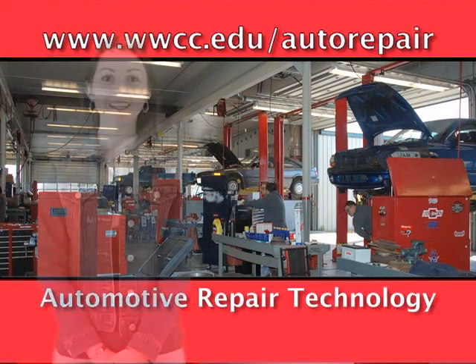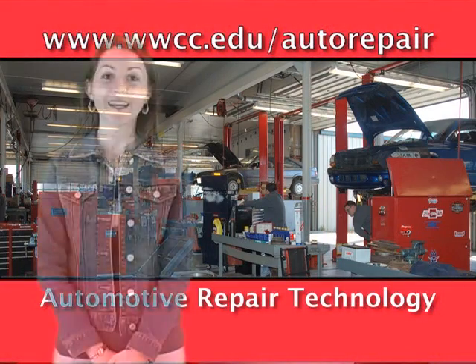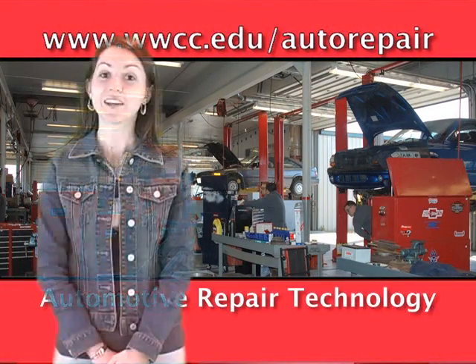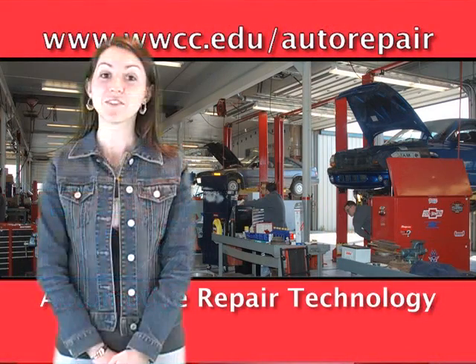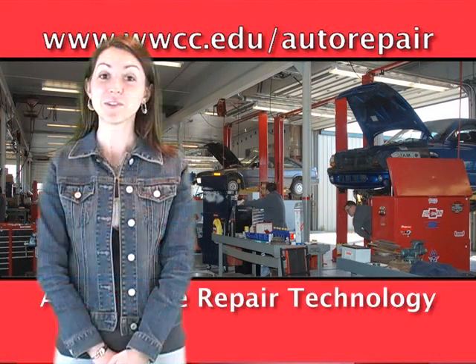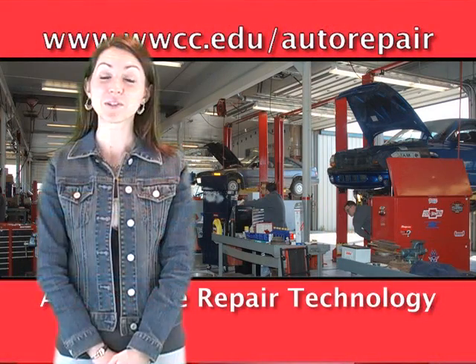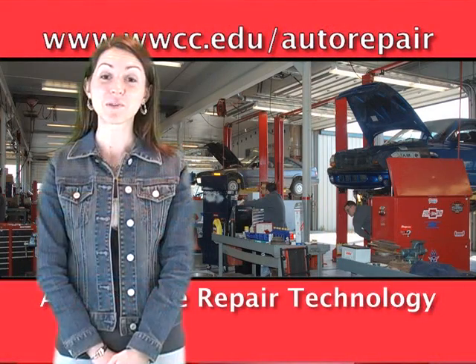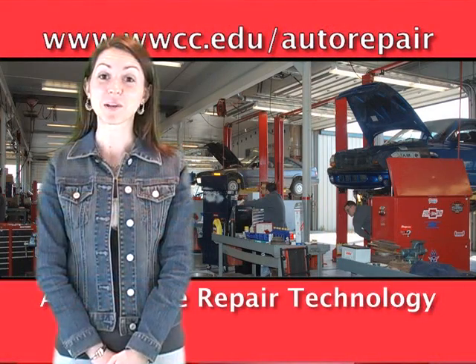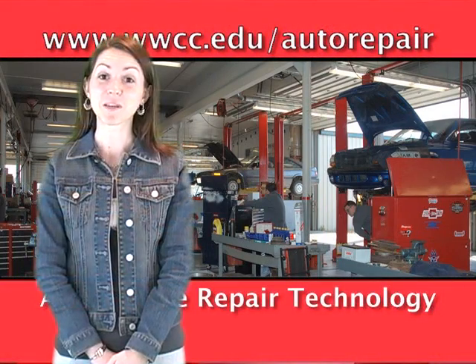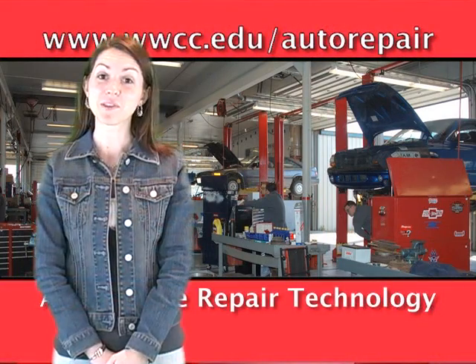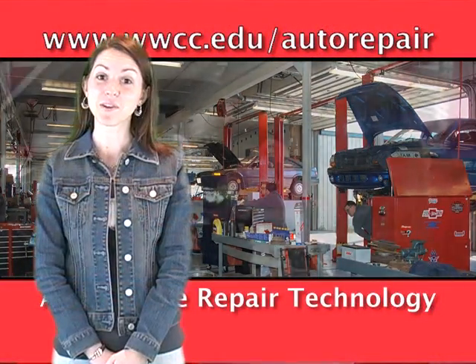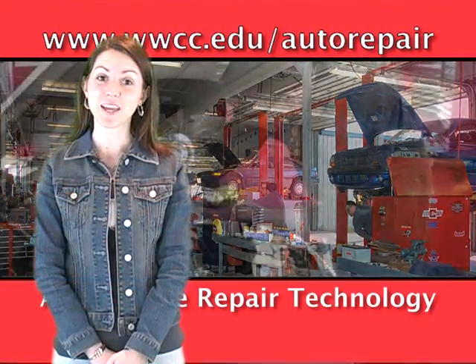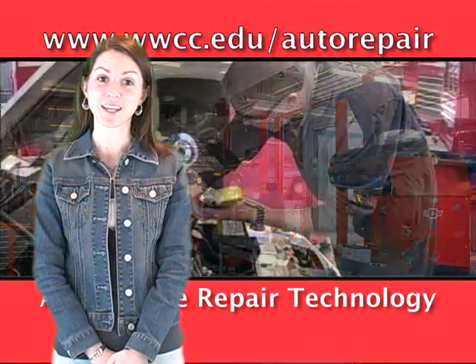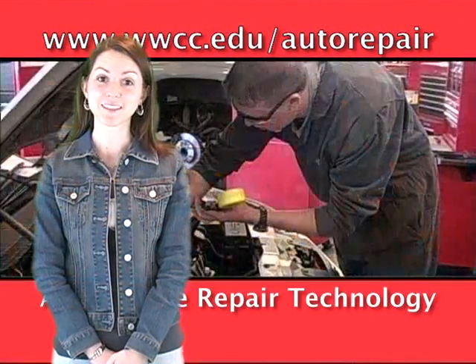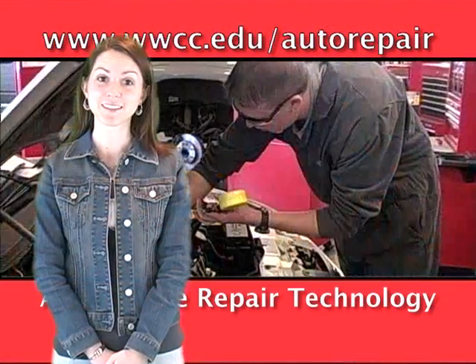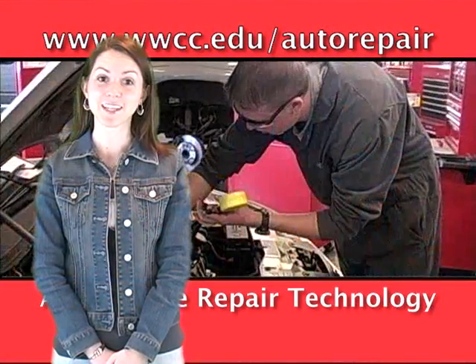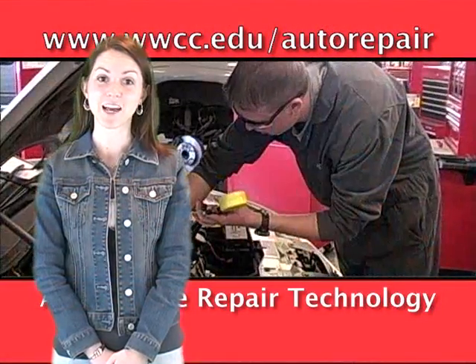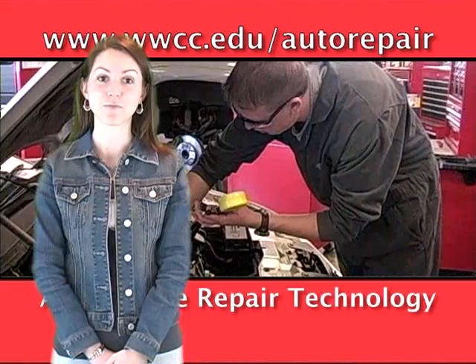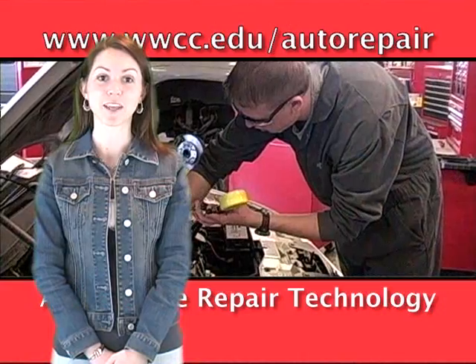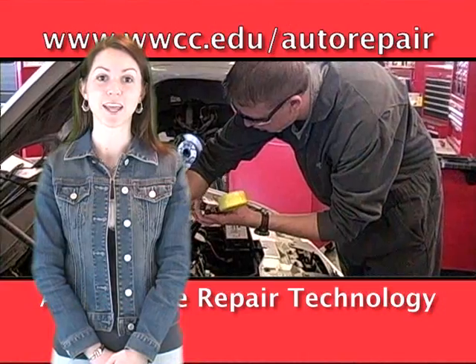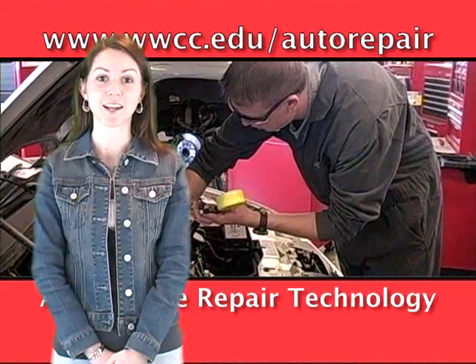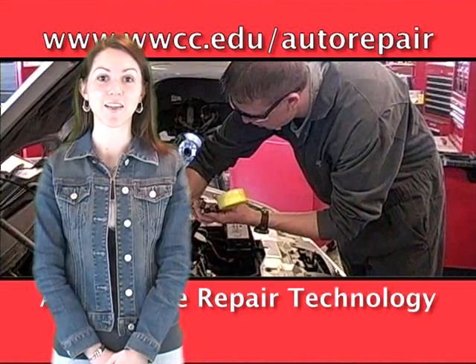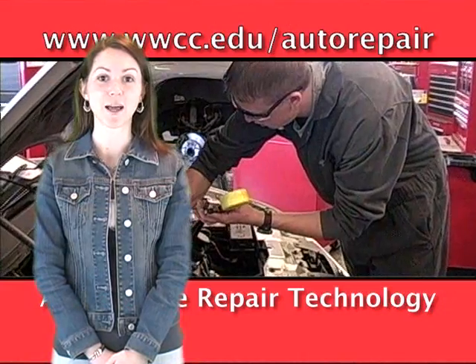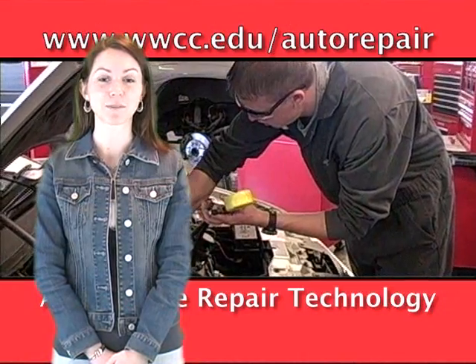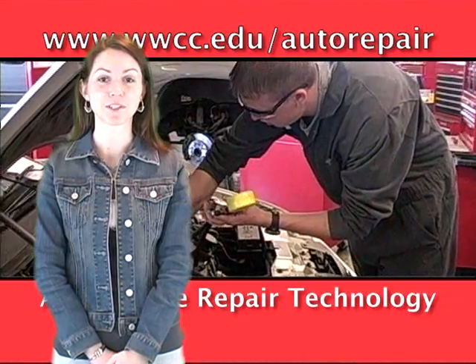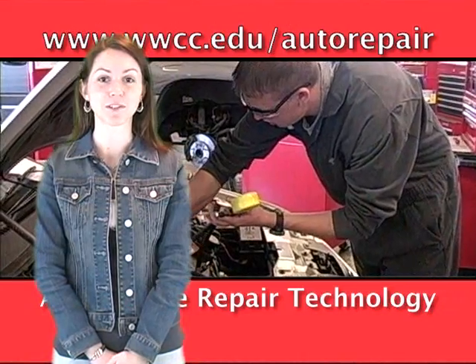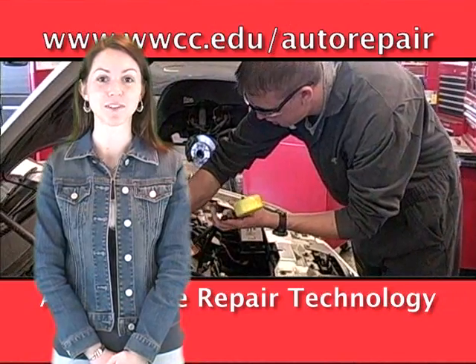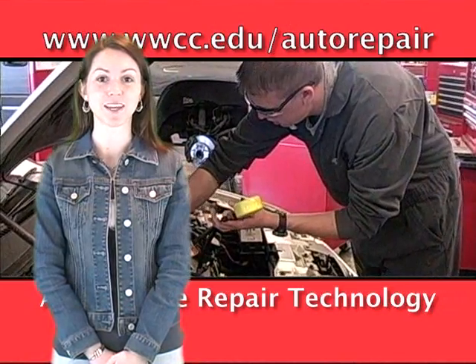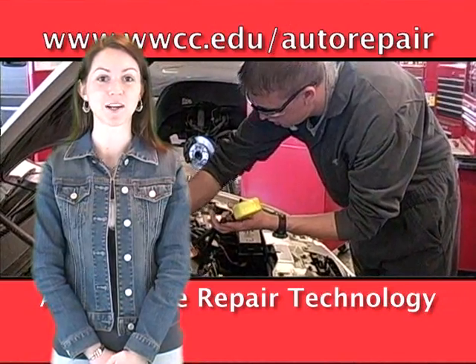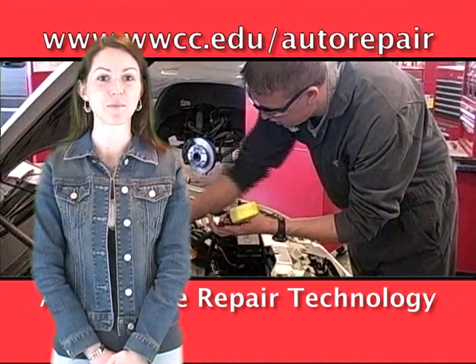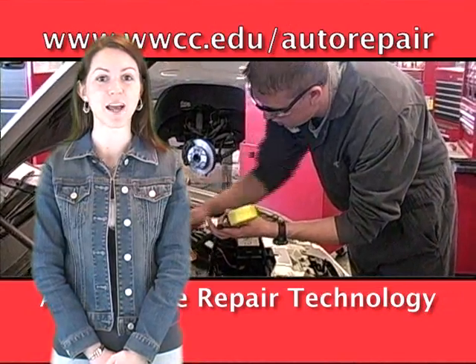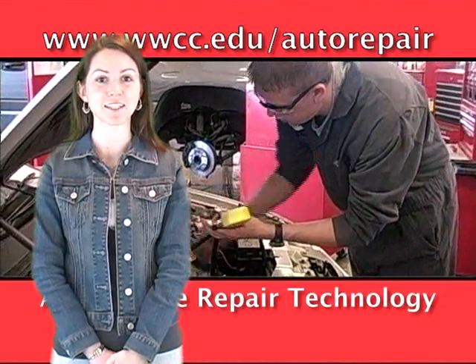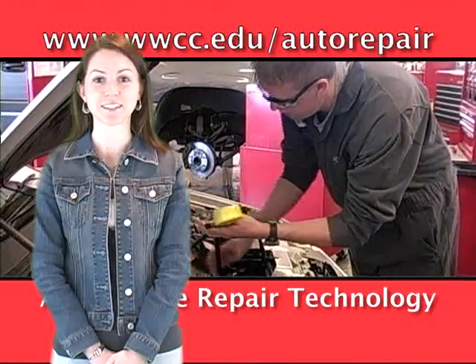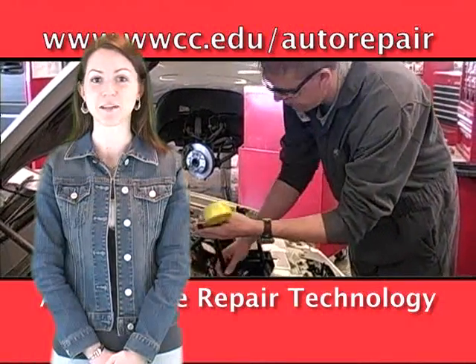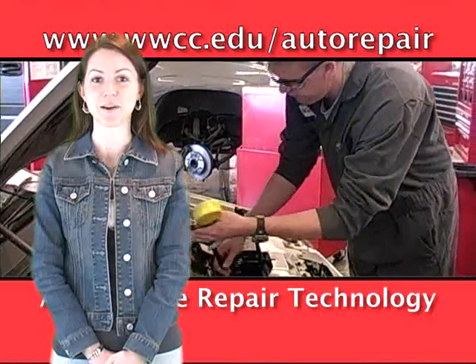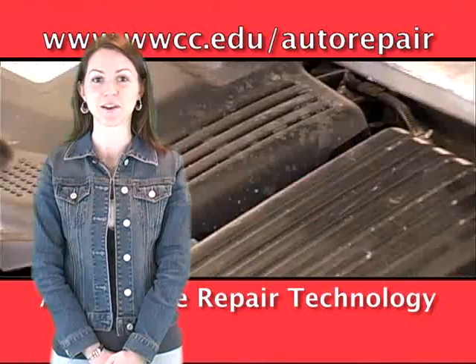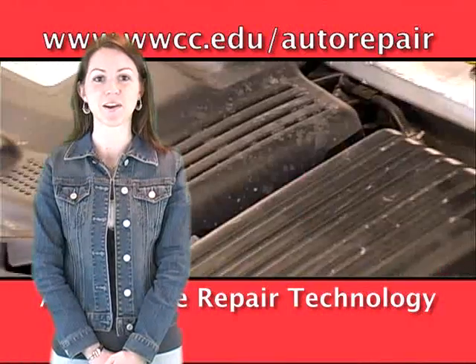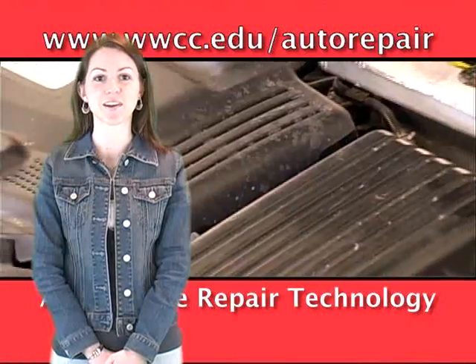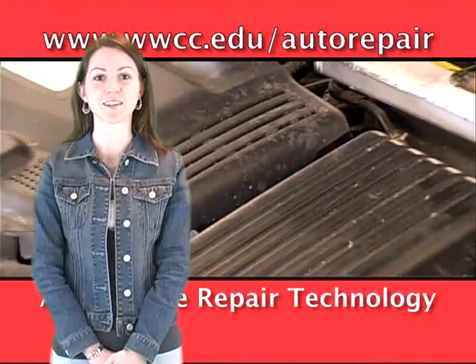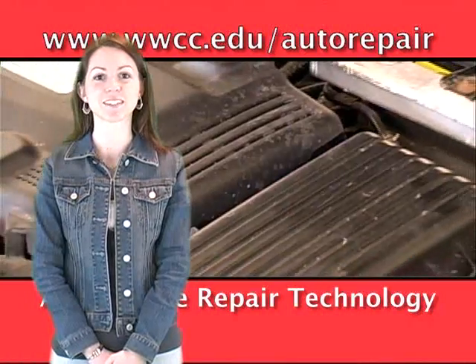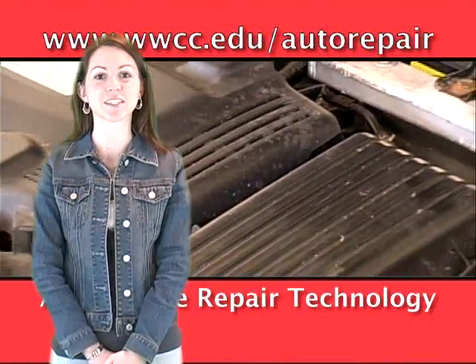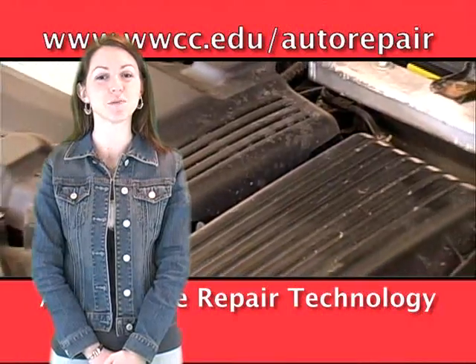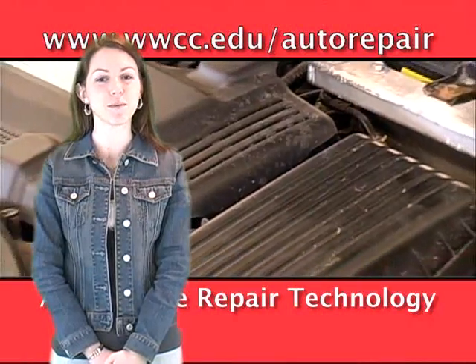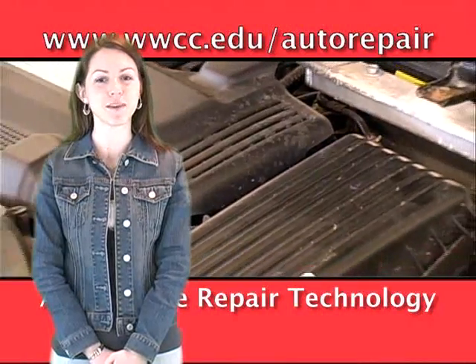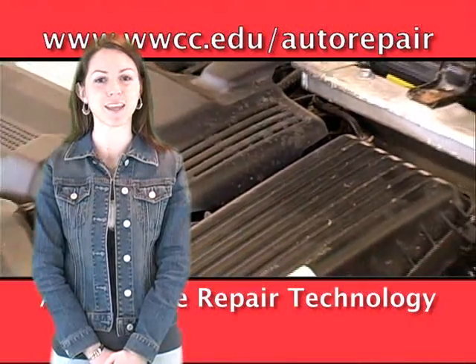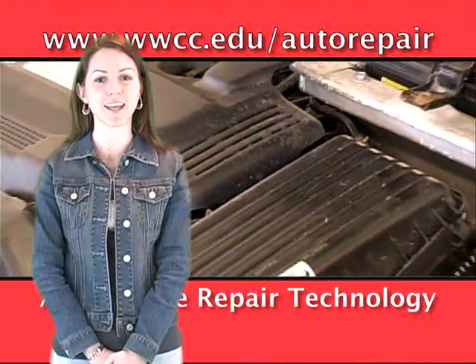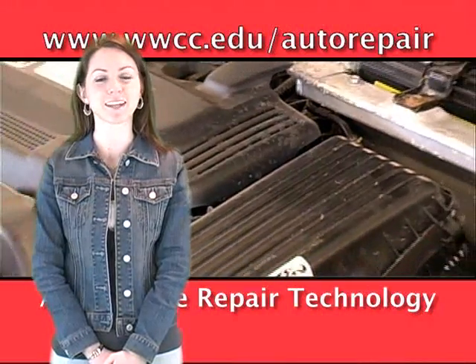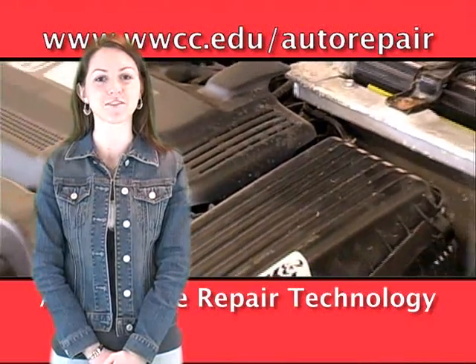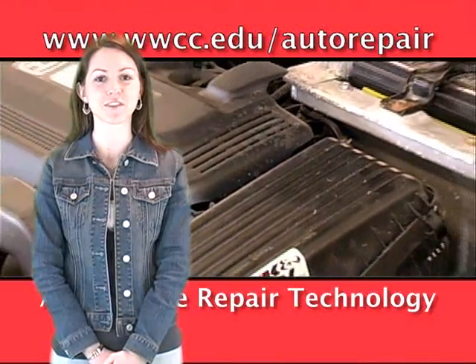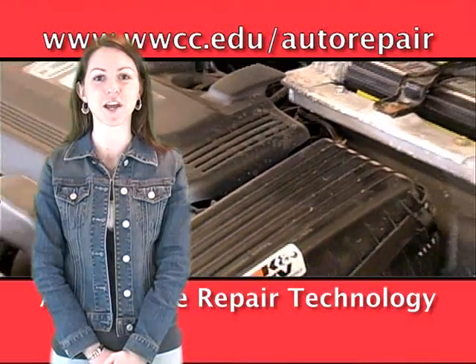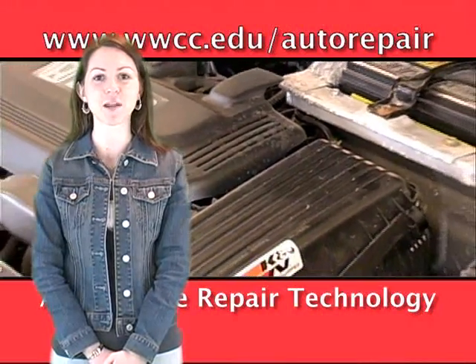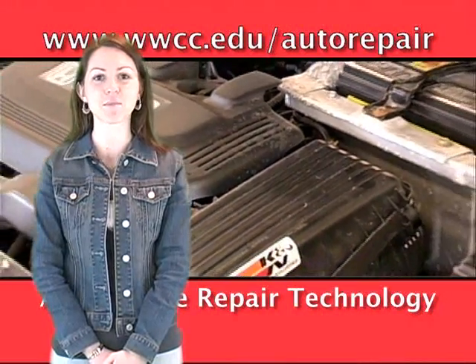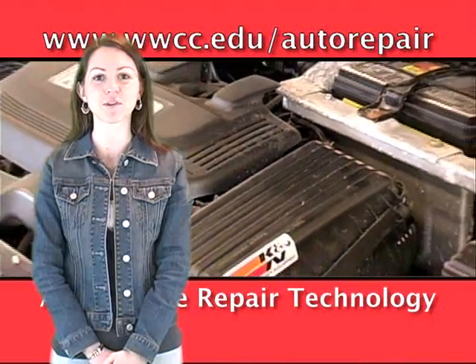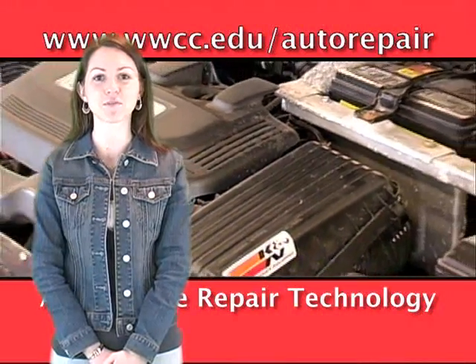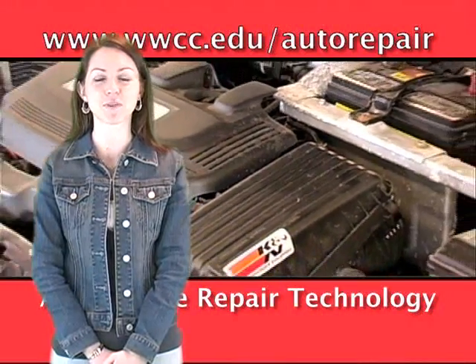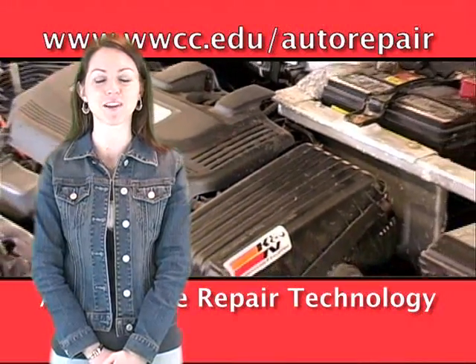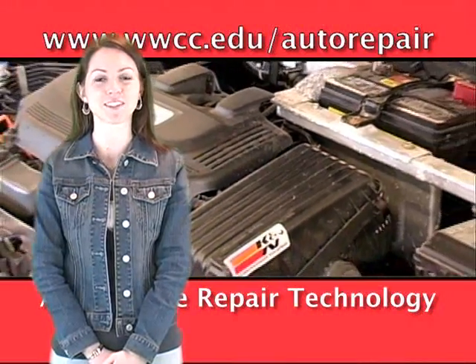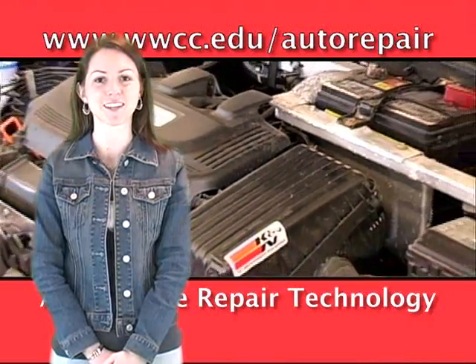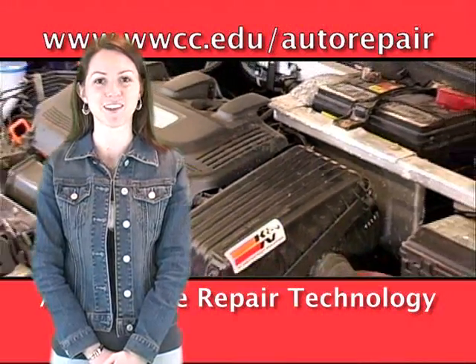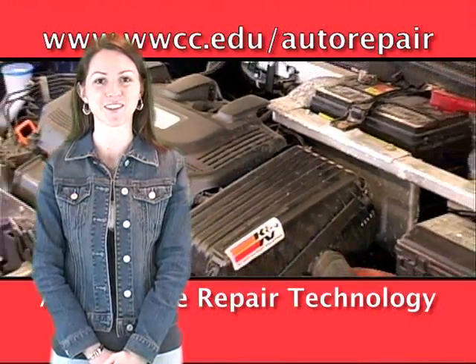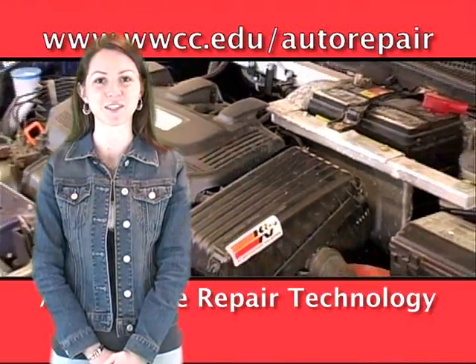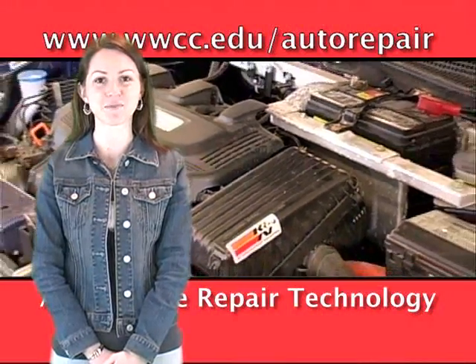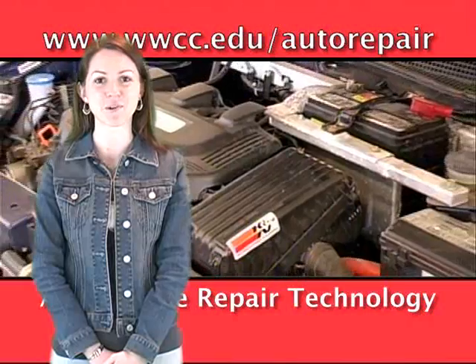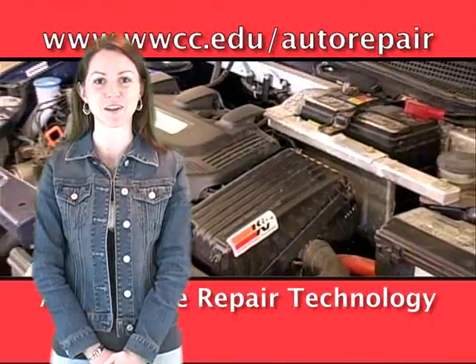If you enjoy working with your hands, have a mechanical aptitude, and are passionate about cars, you may be a candidate for the Automotive Repair Technology Program.